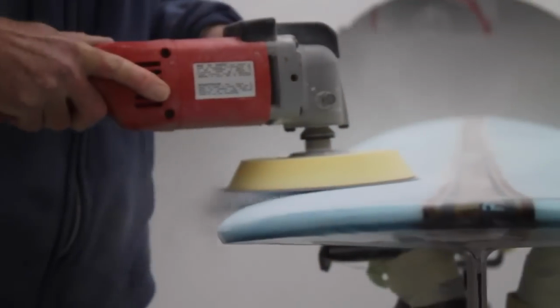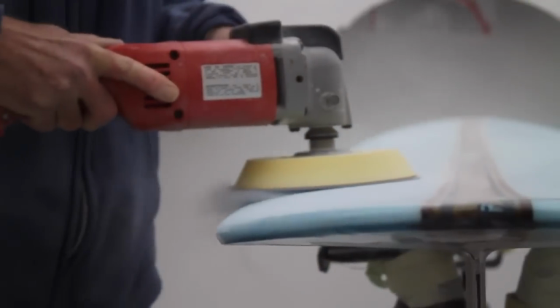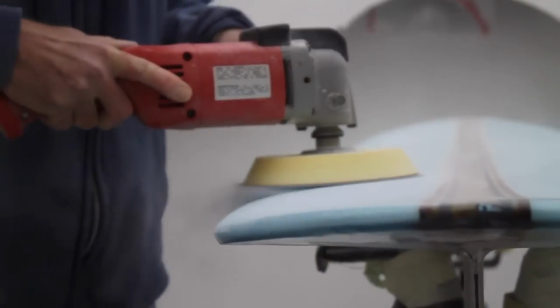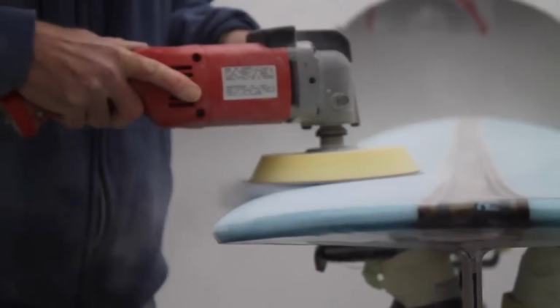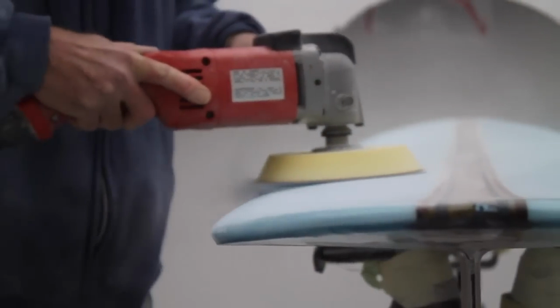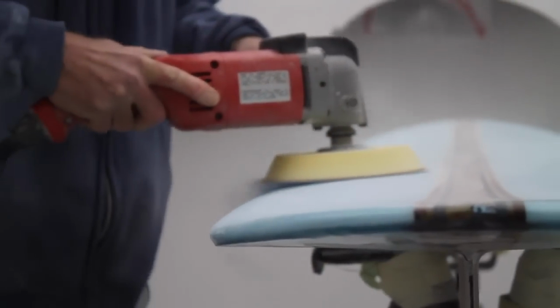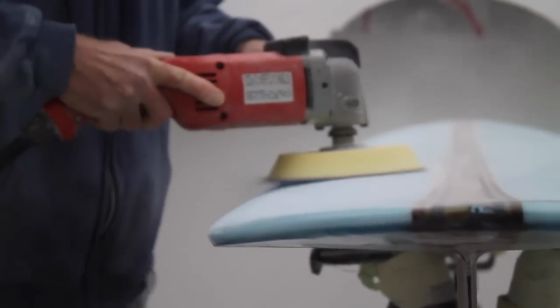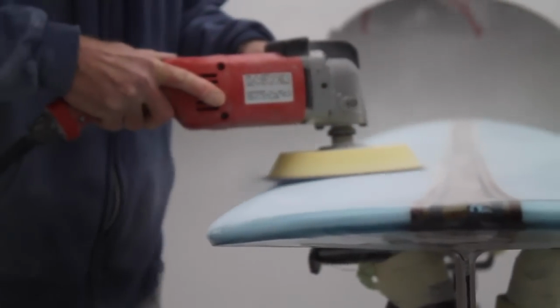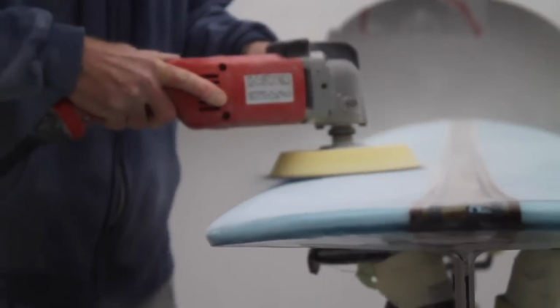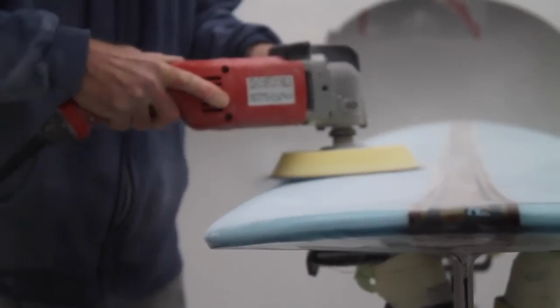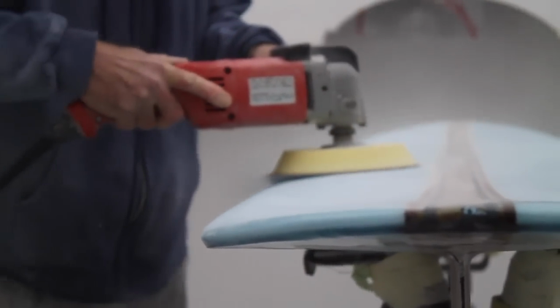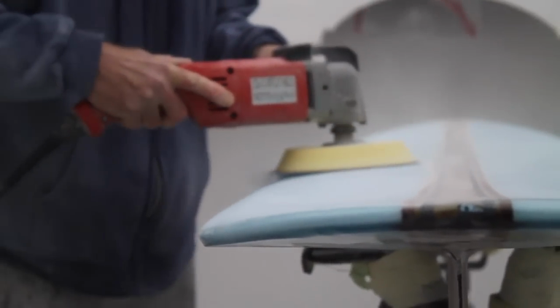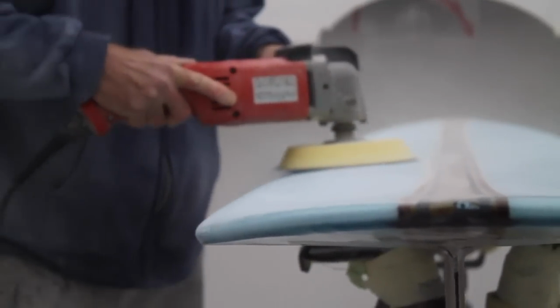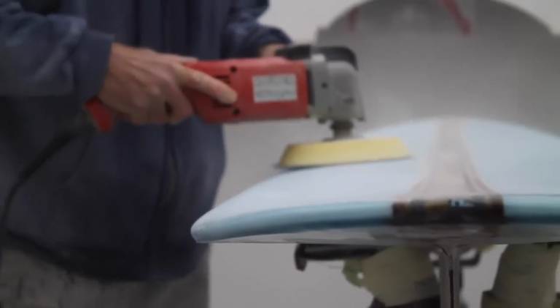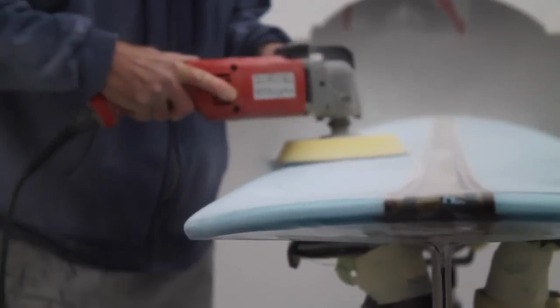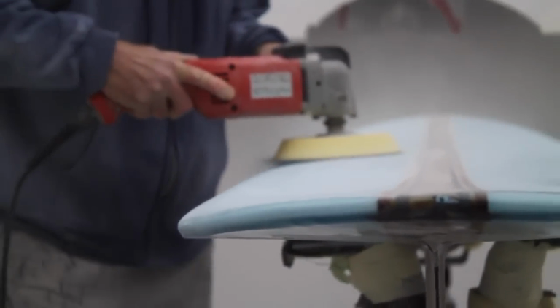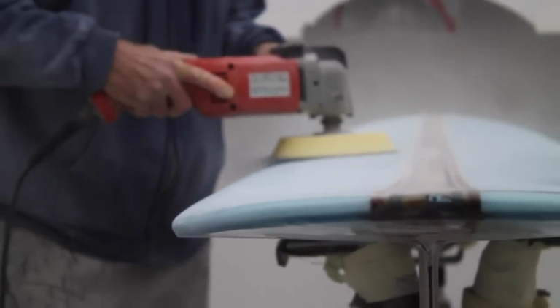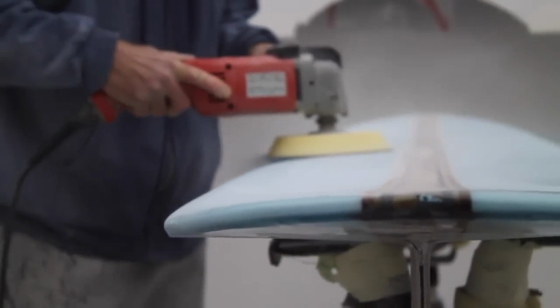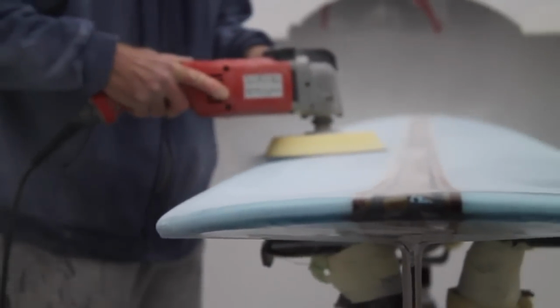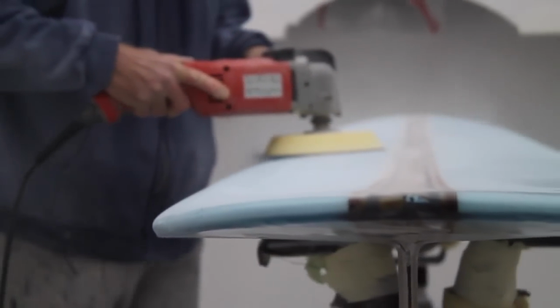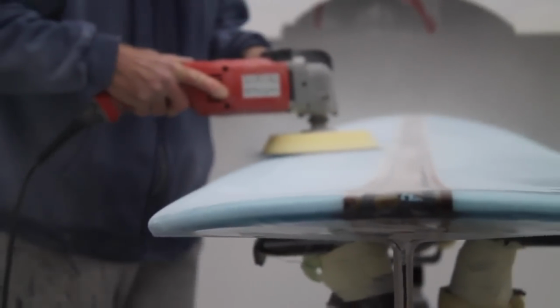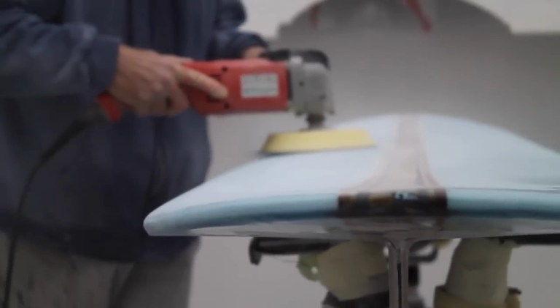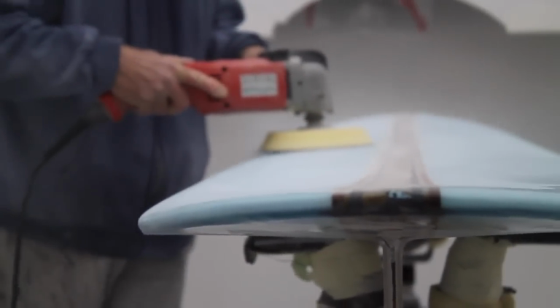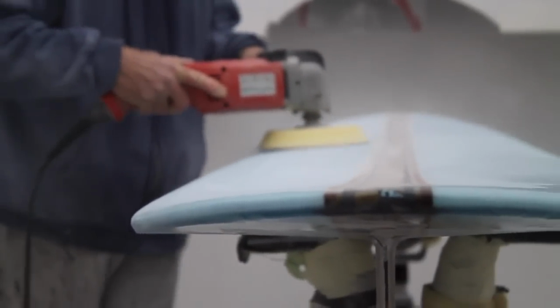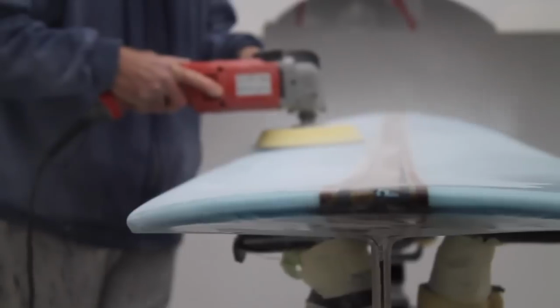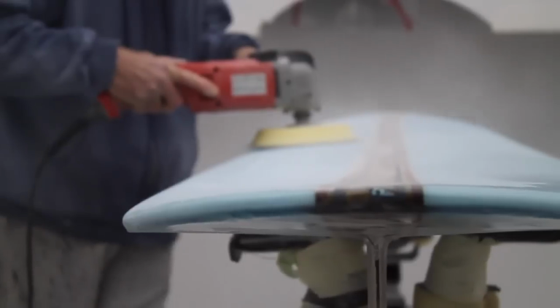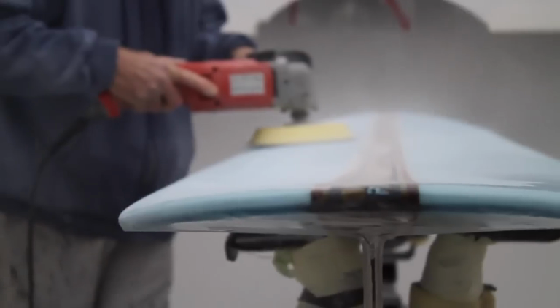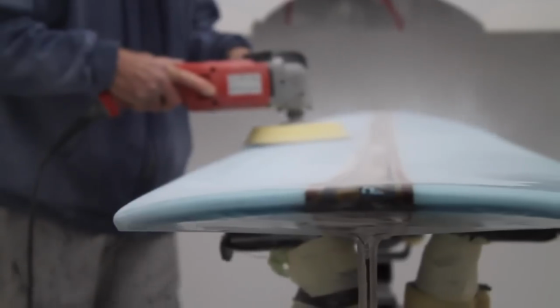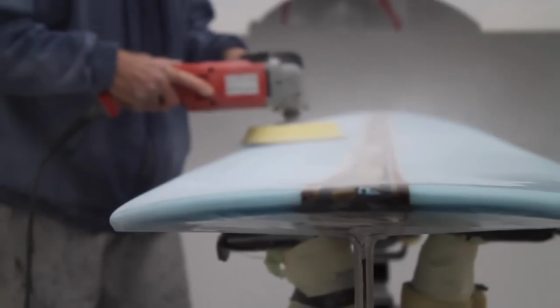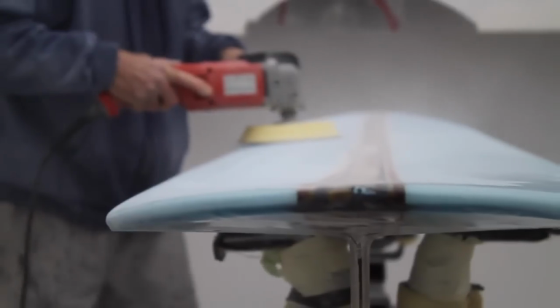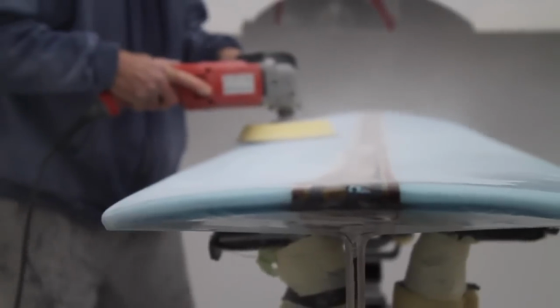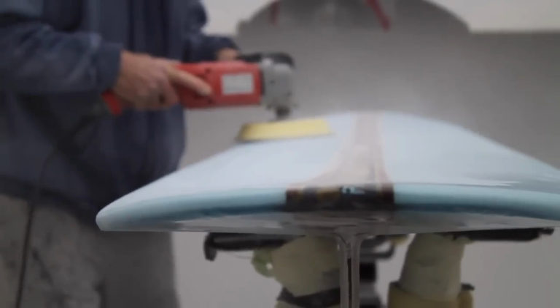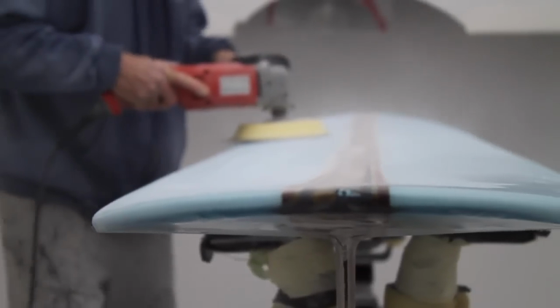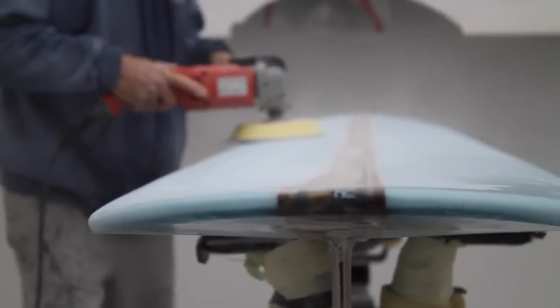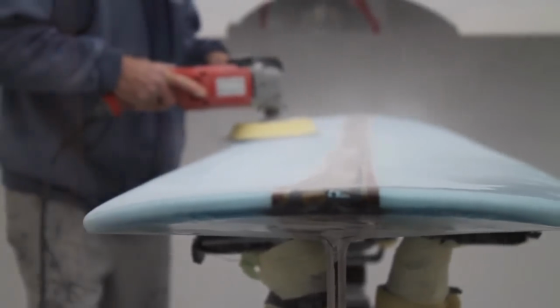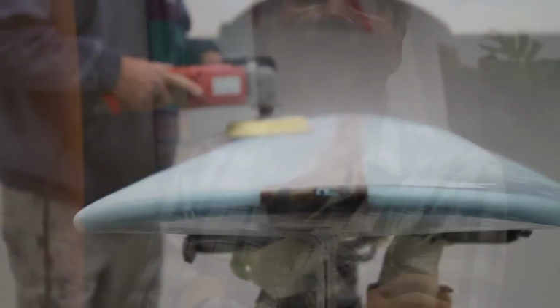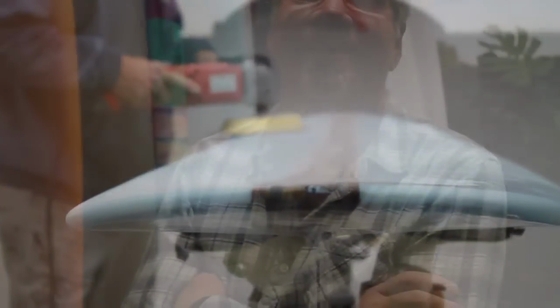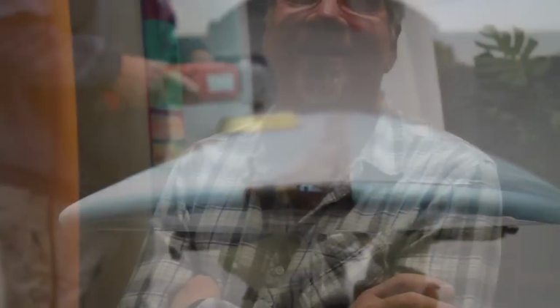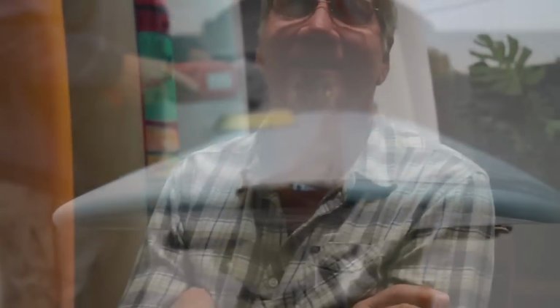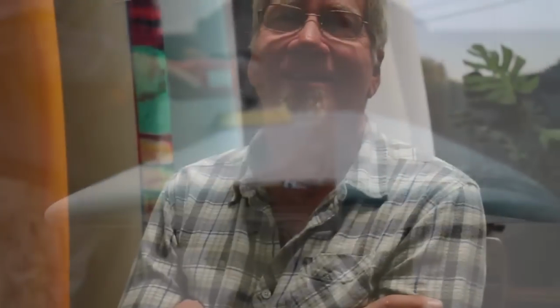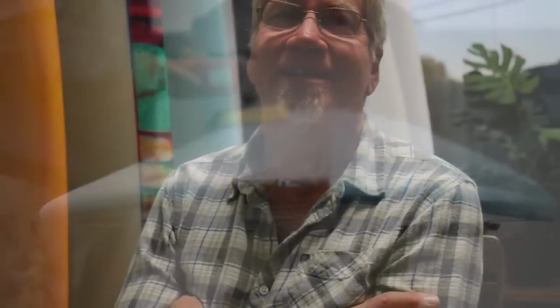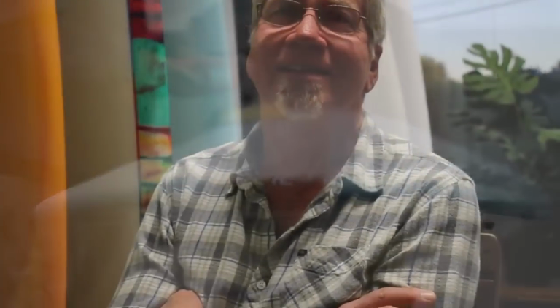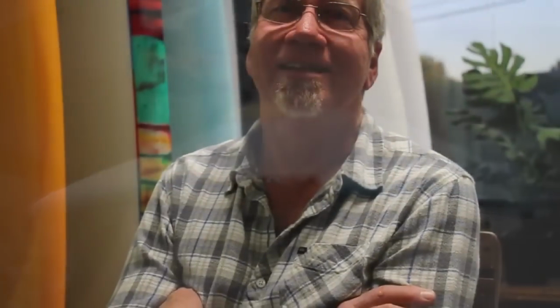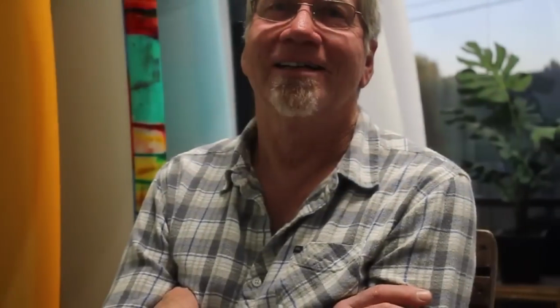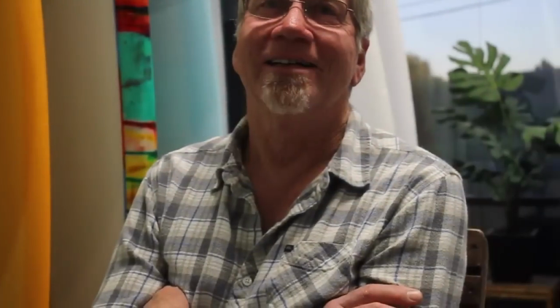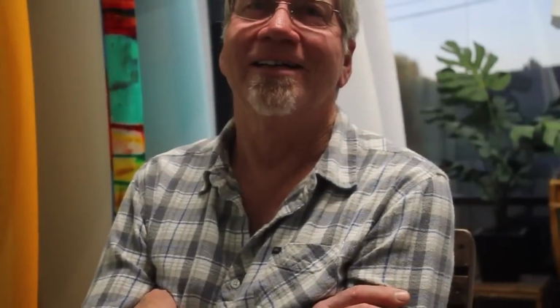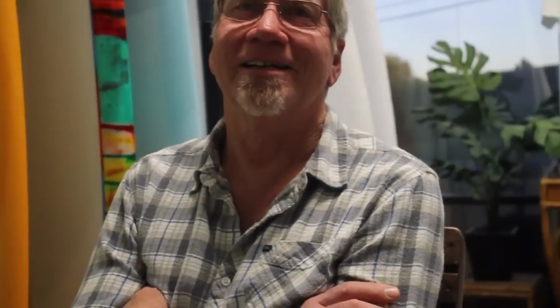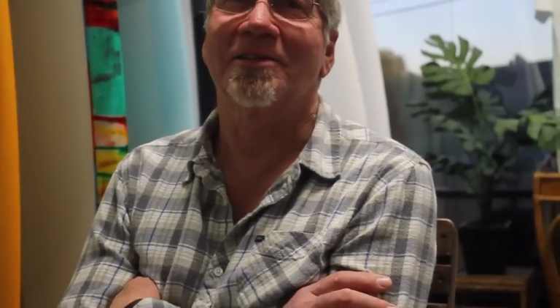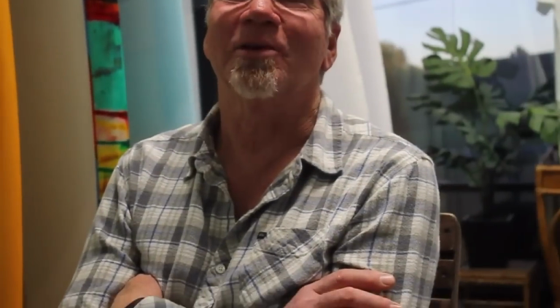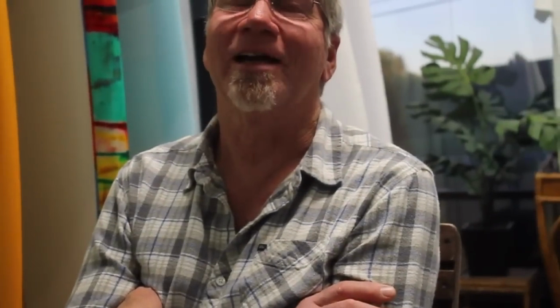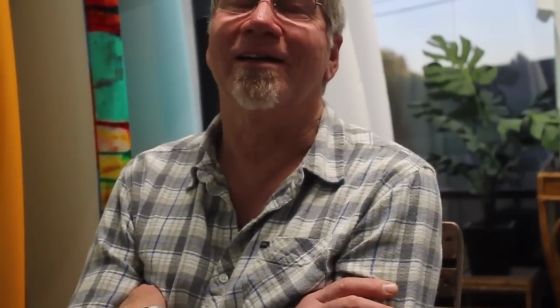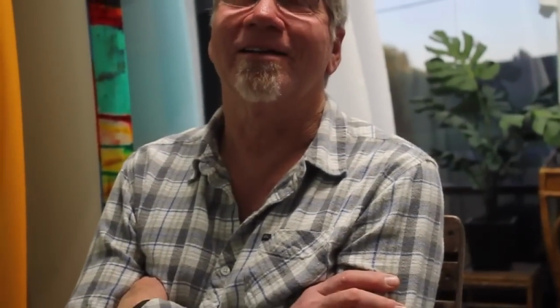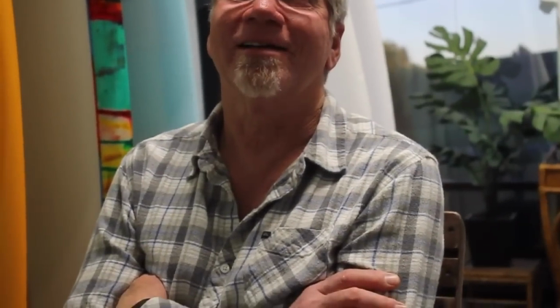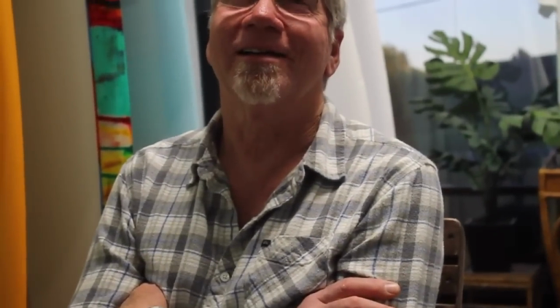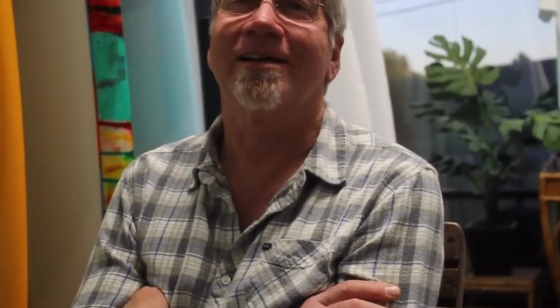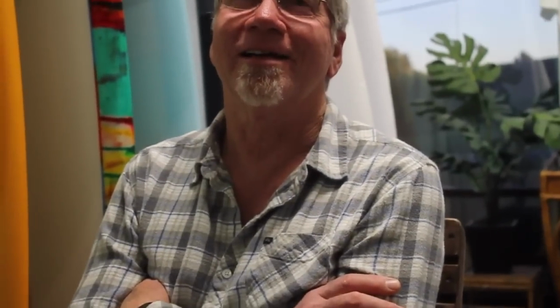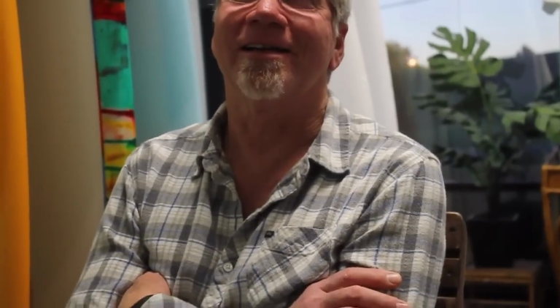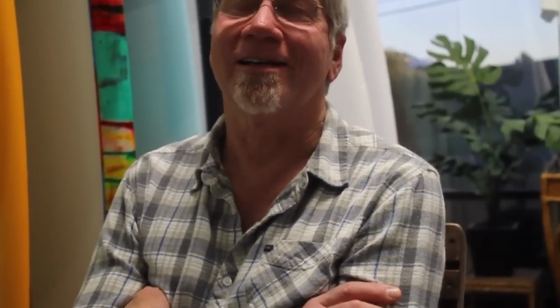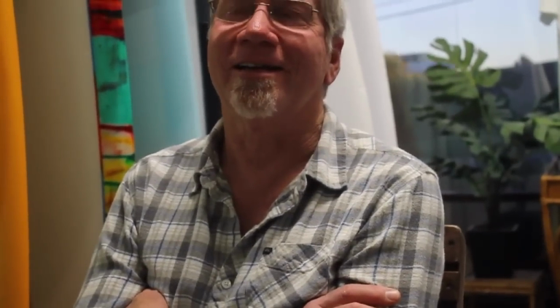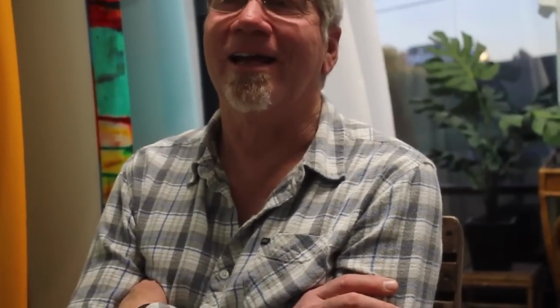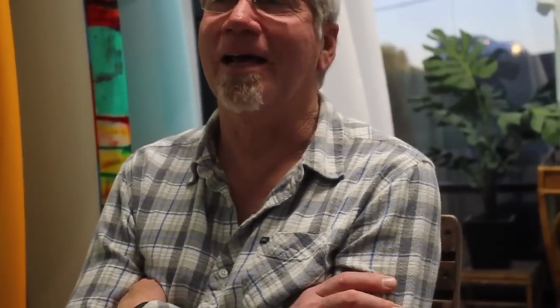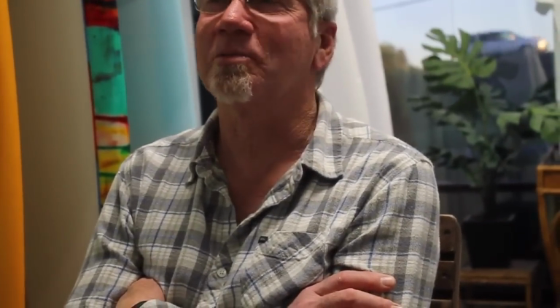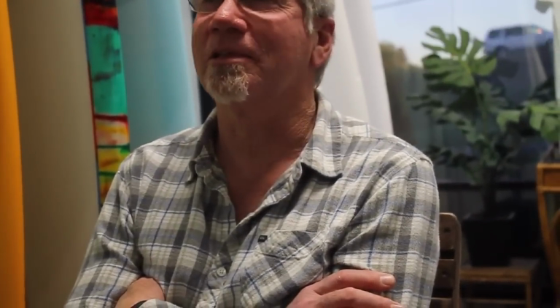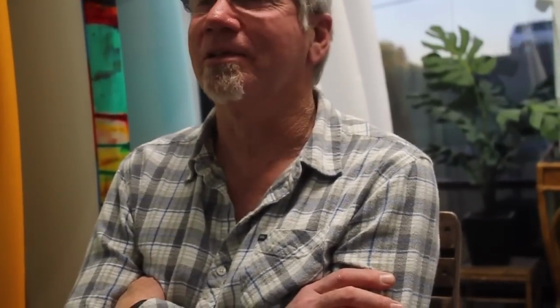Do you envision anybody riding this? It's a rider. Absolutely — it's a rider.